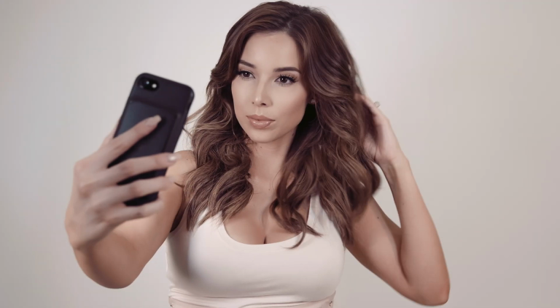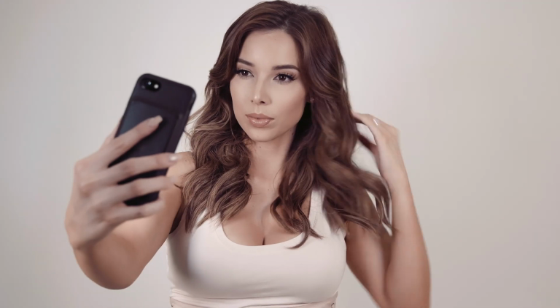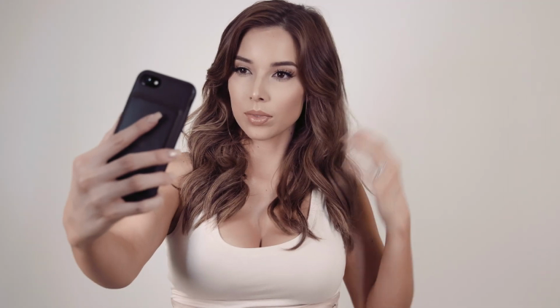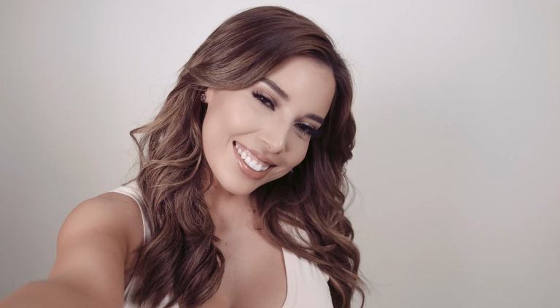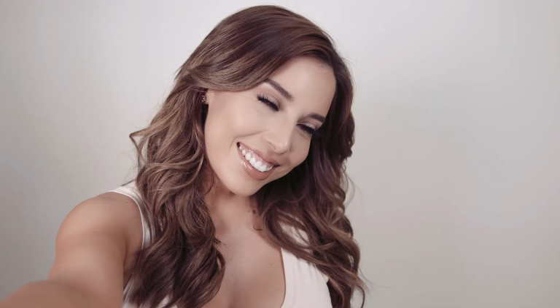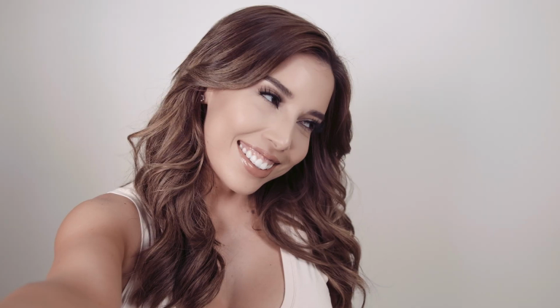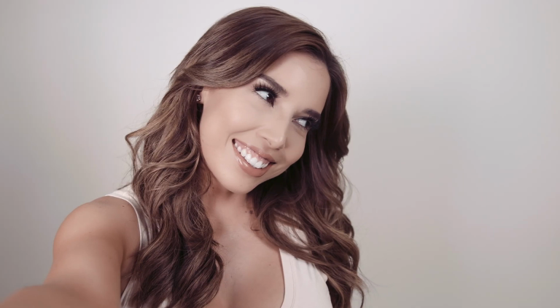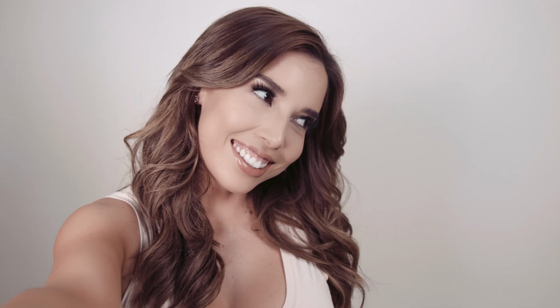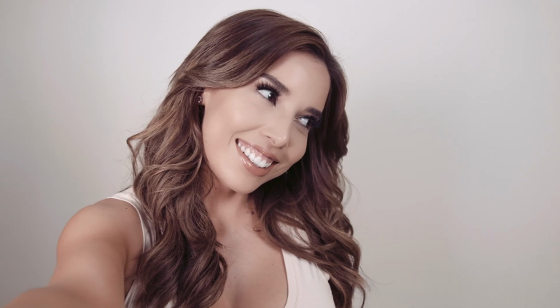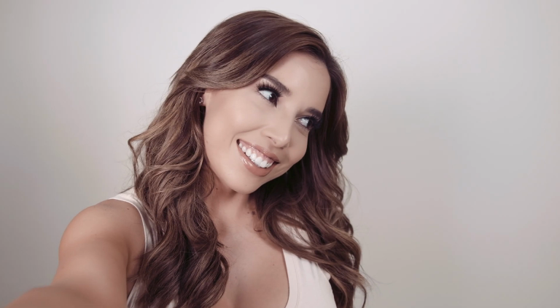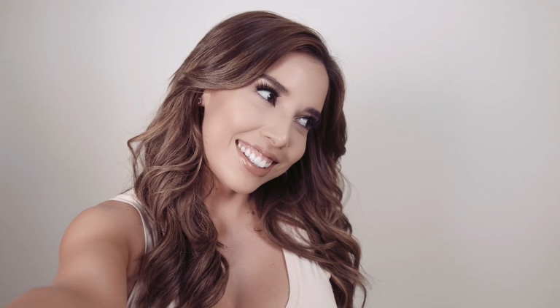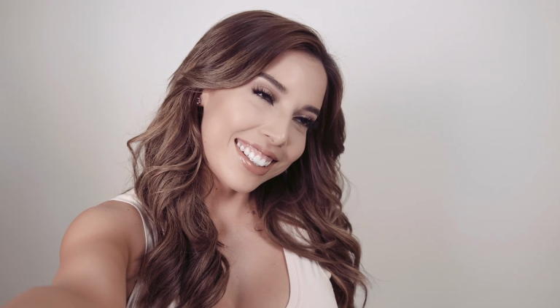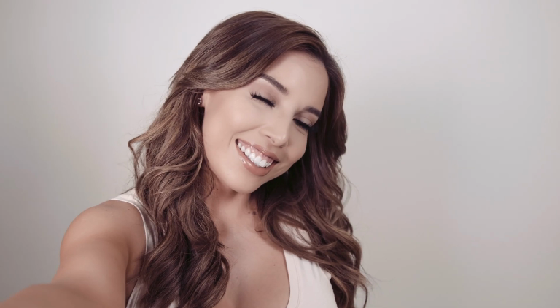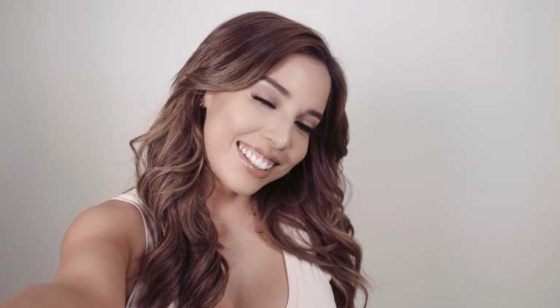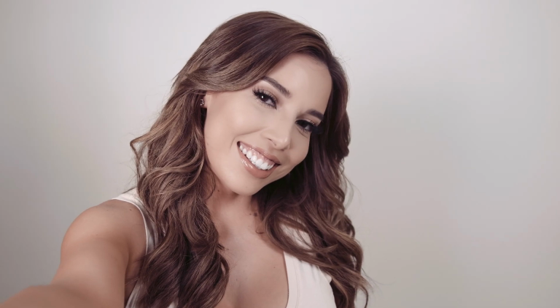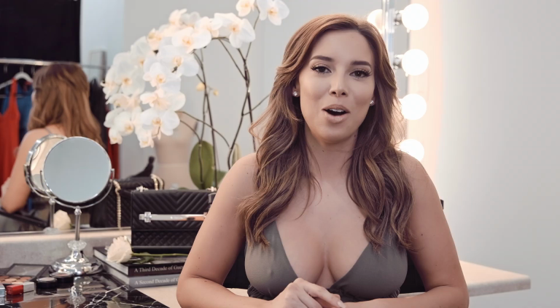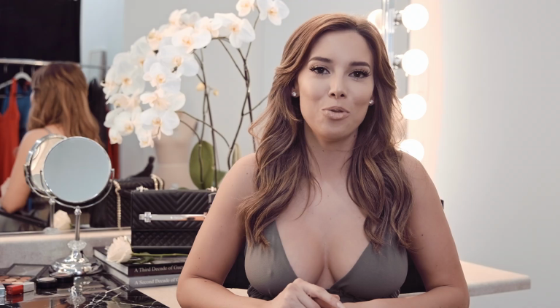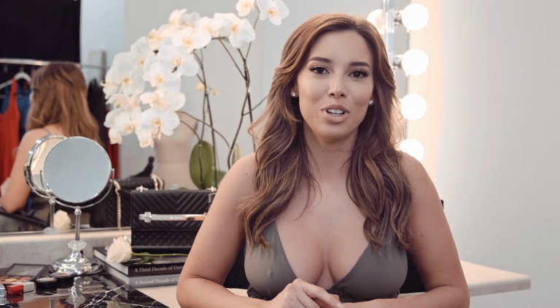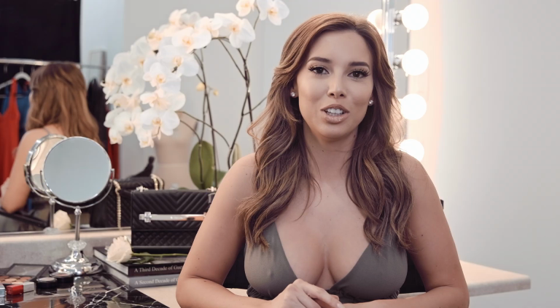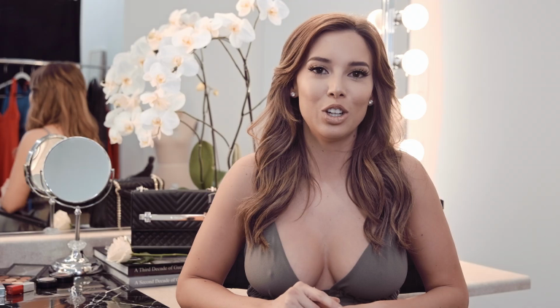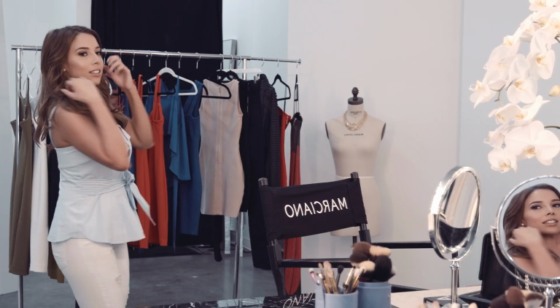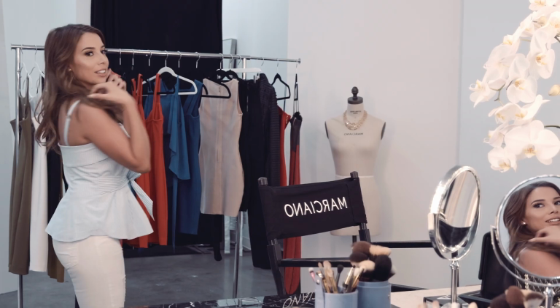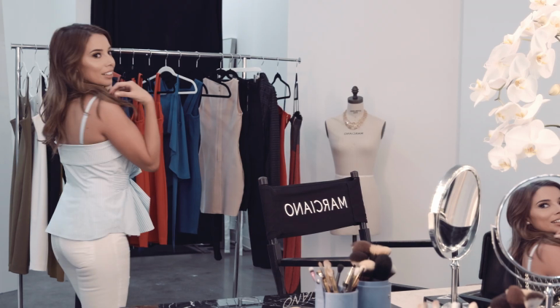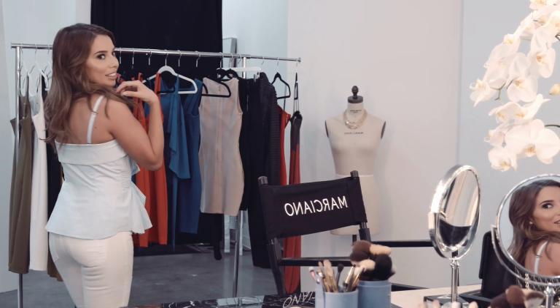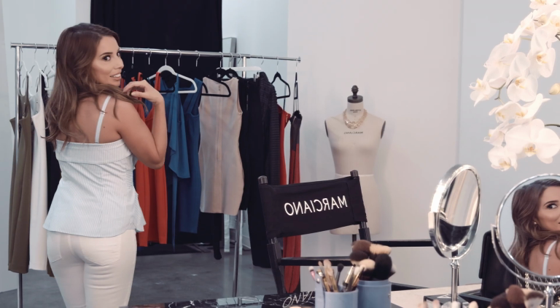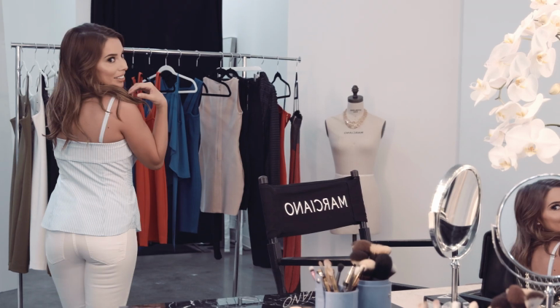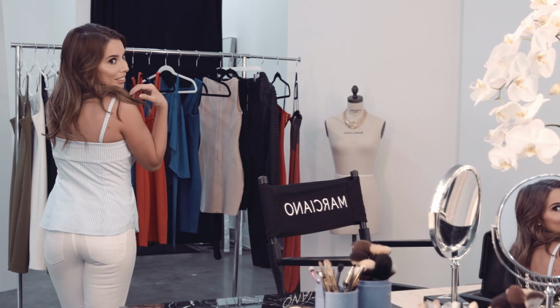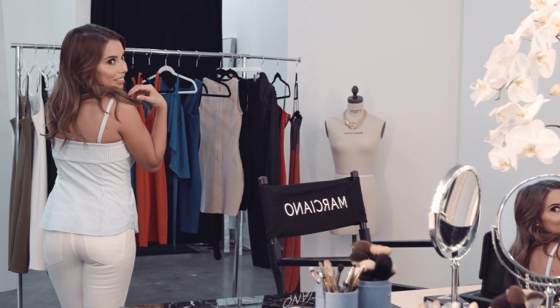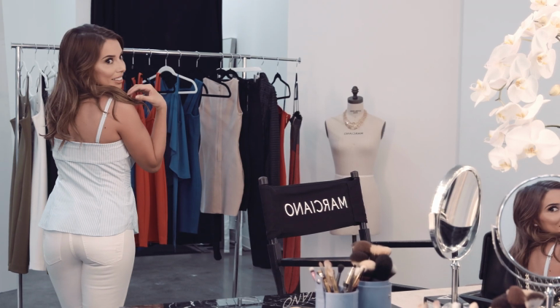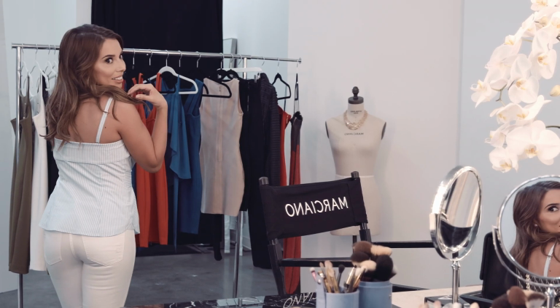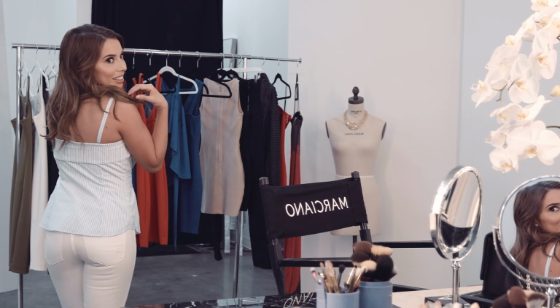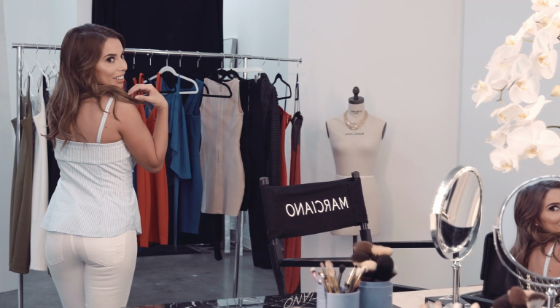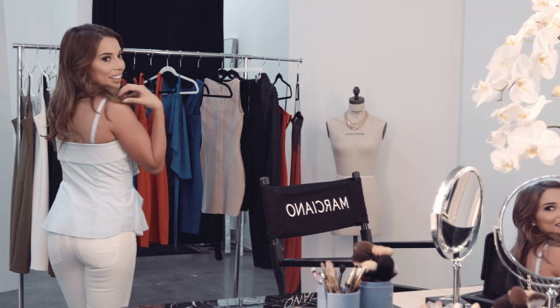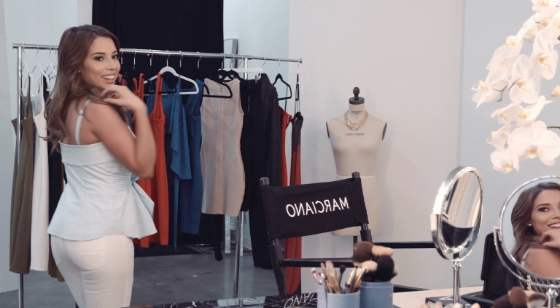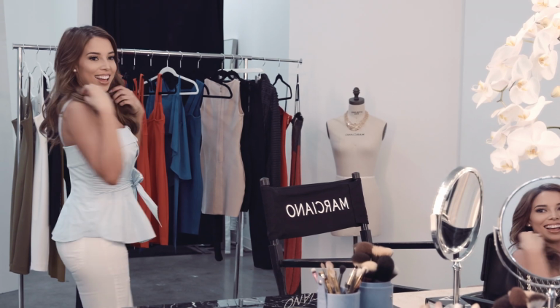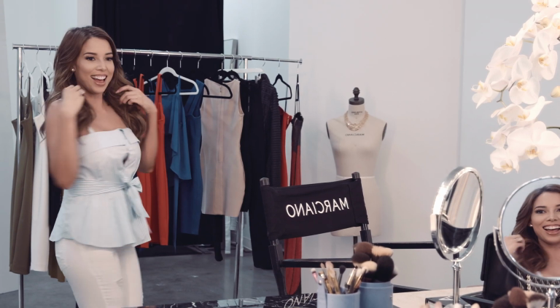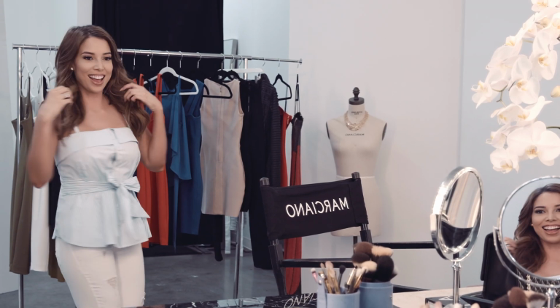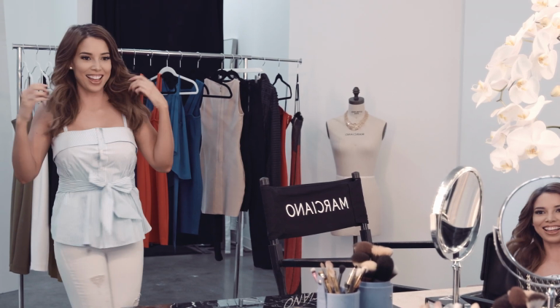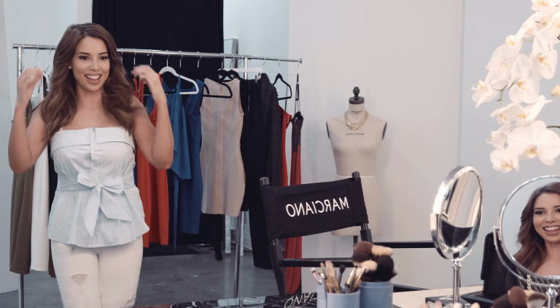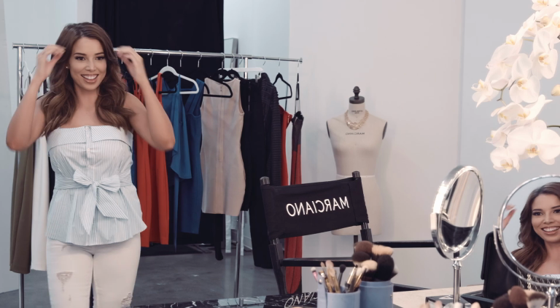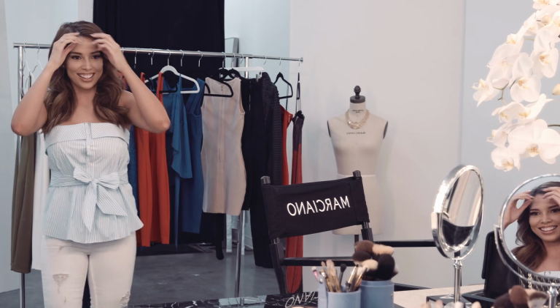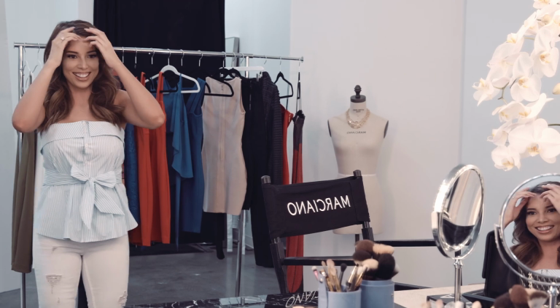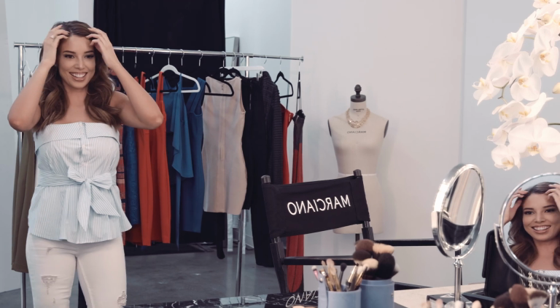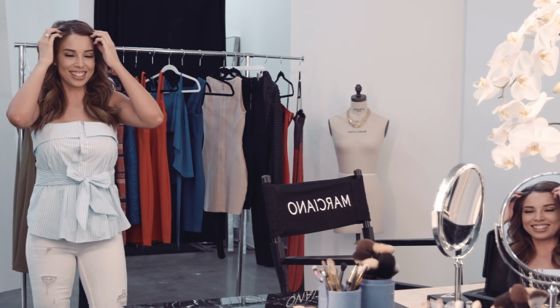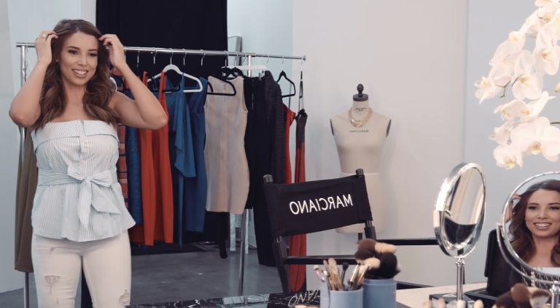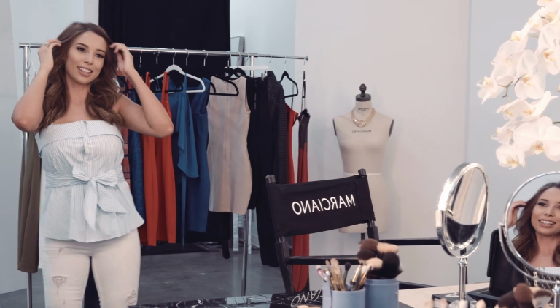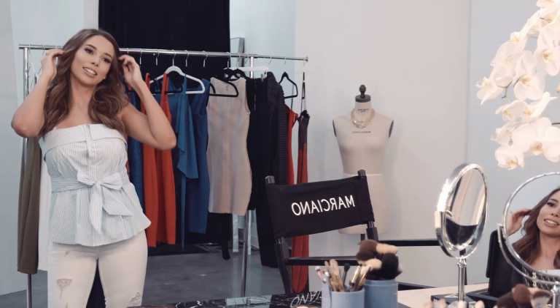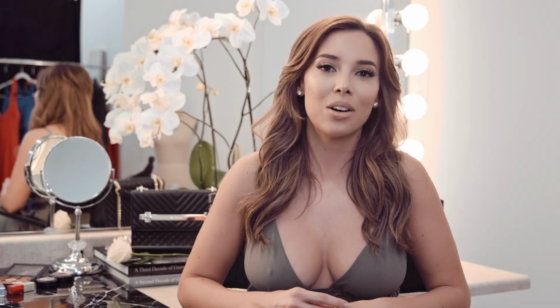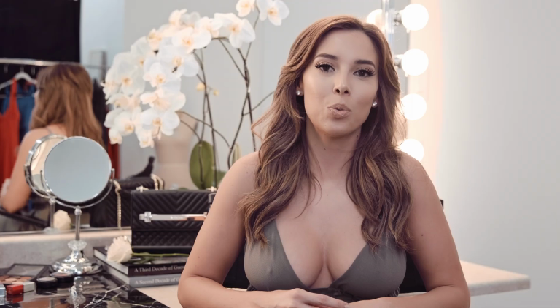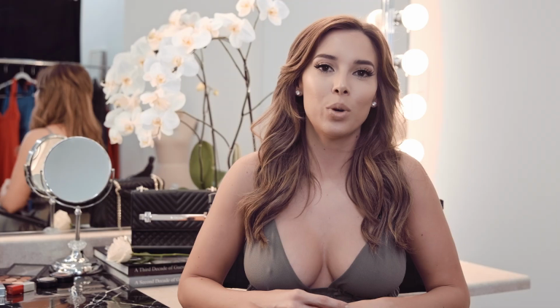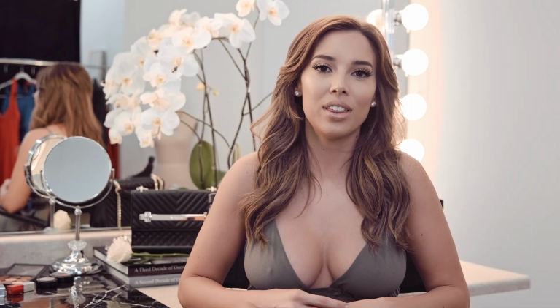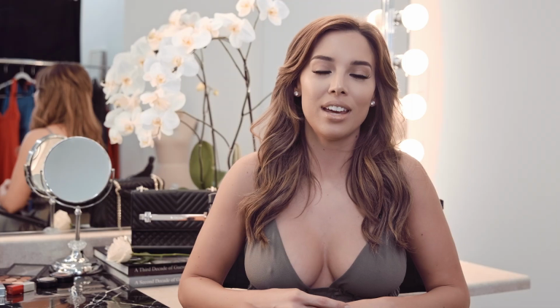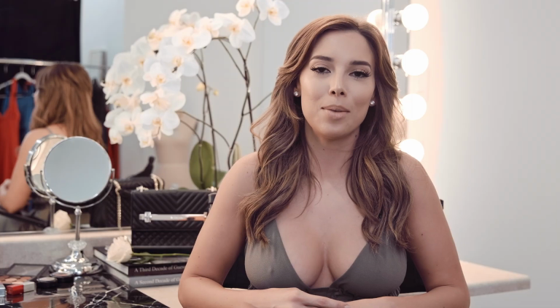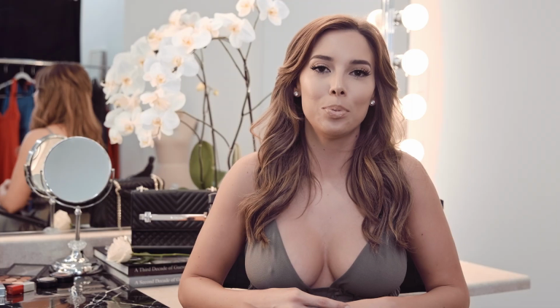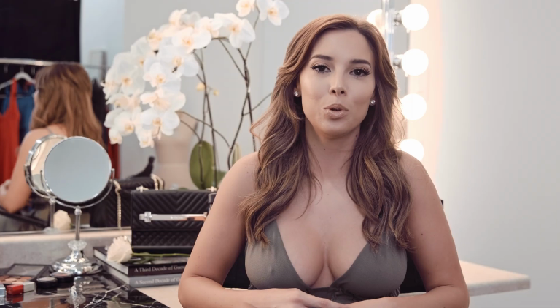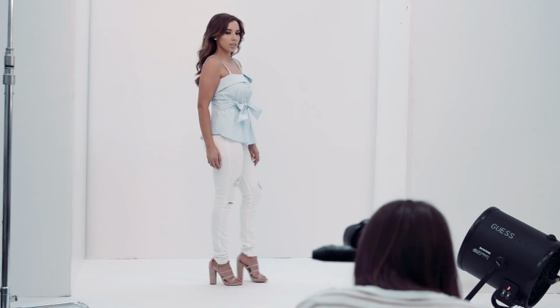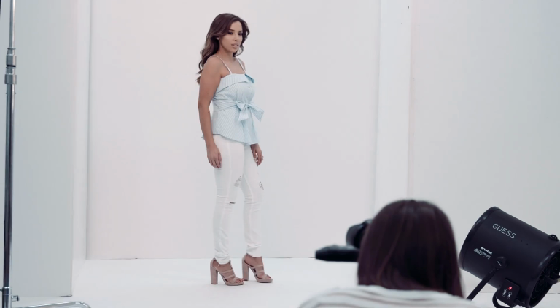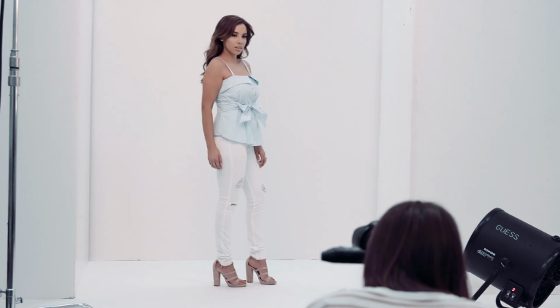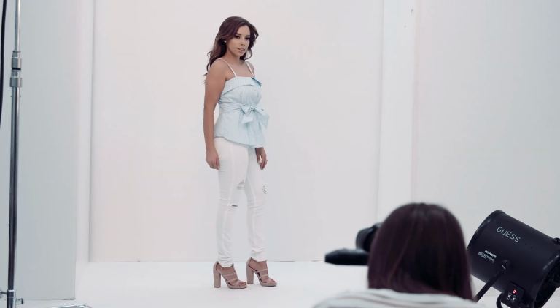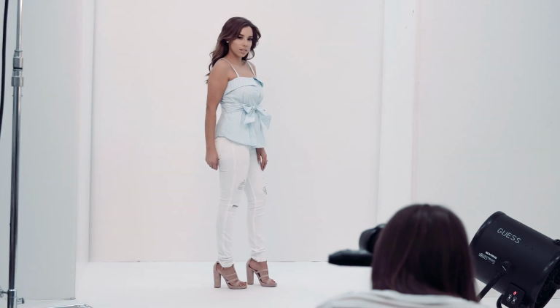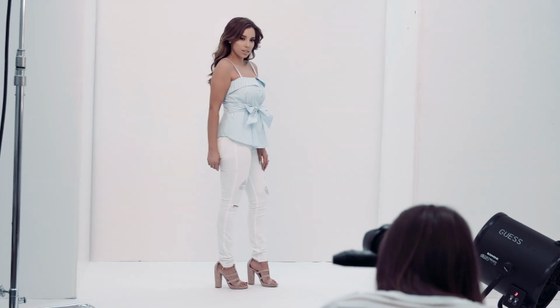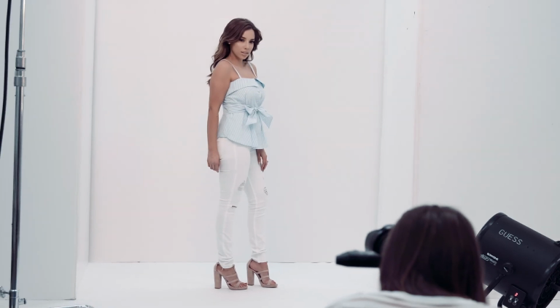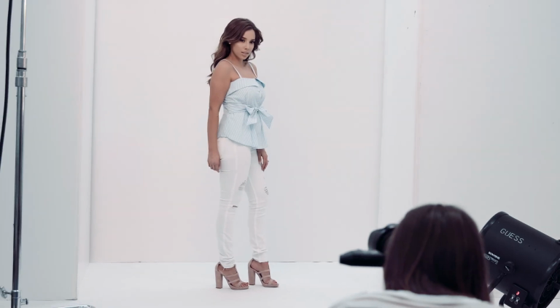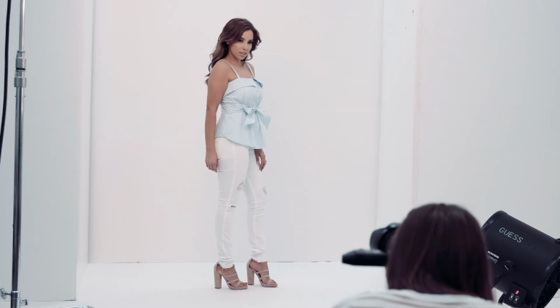For my second daytime outfit look I have a really cute pair of white skinny ripped jeans that I paired with a blue and white striped blouse.